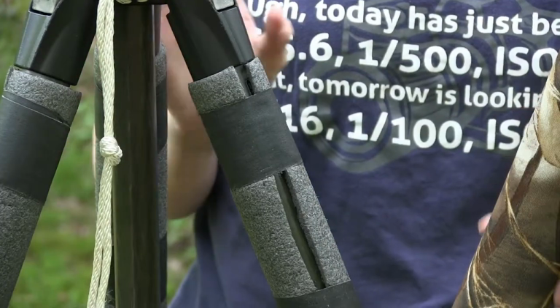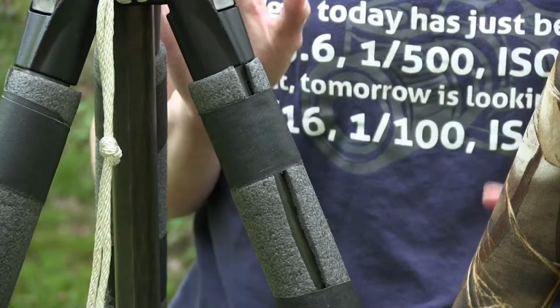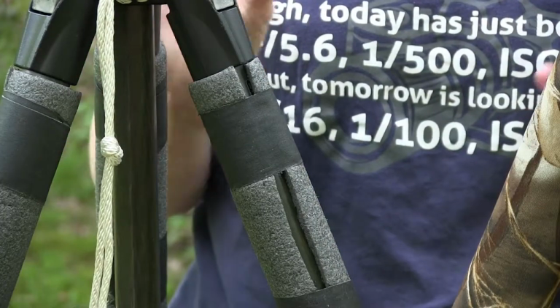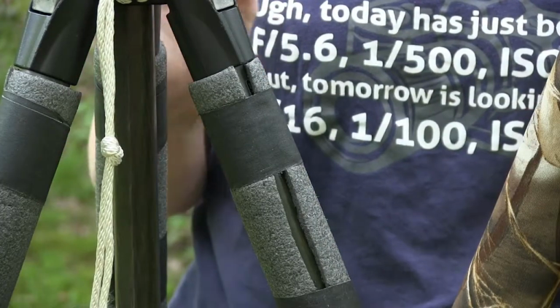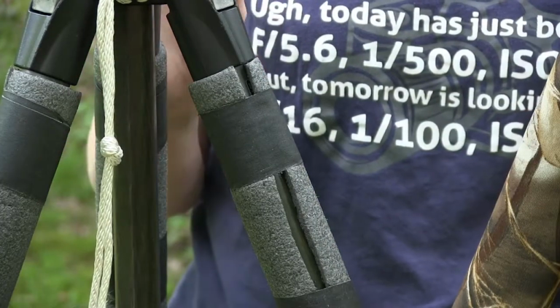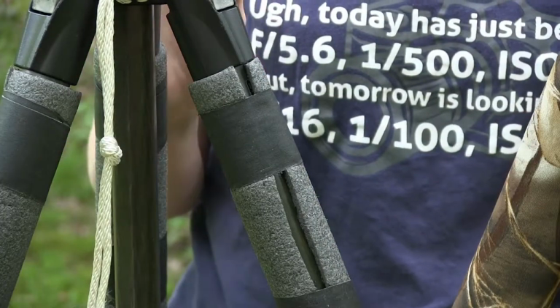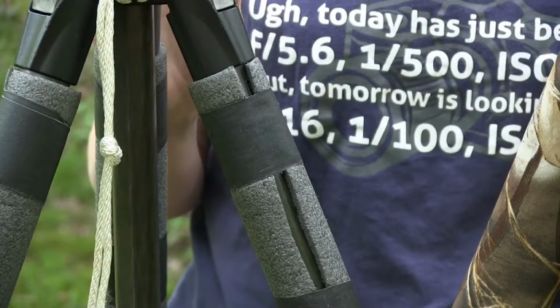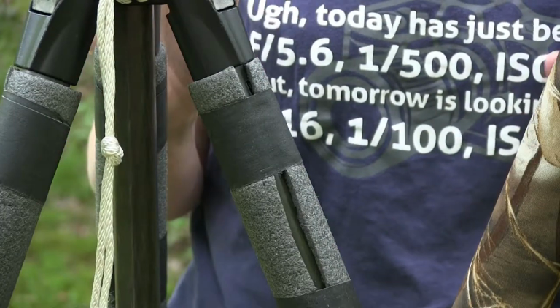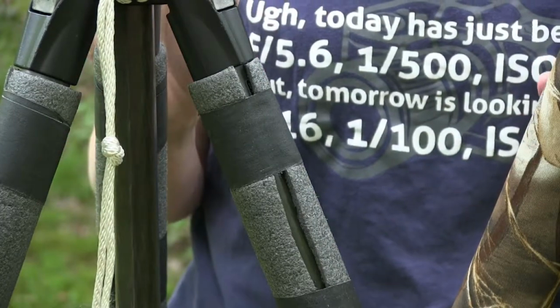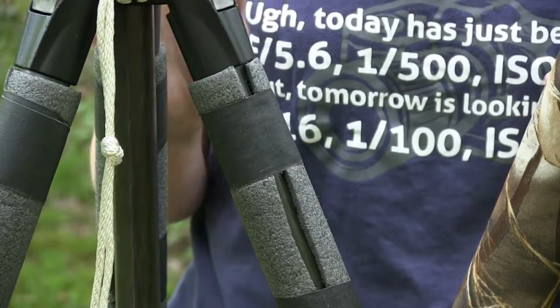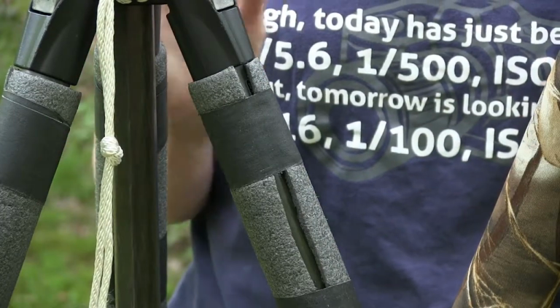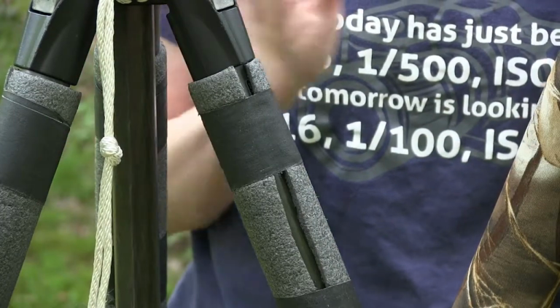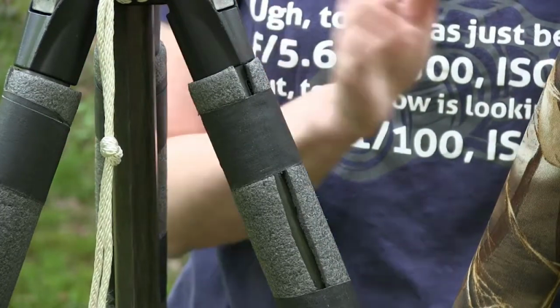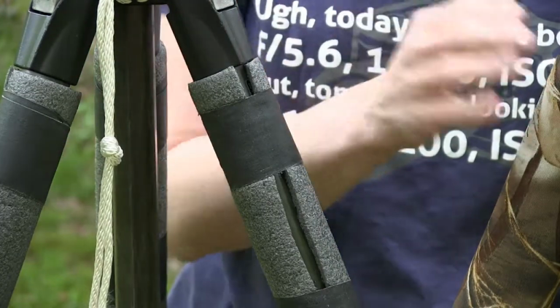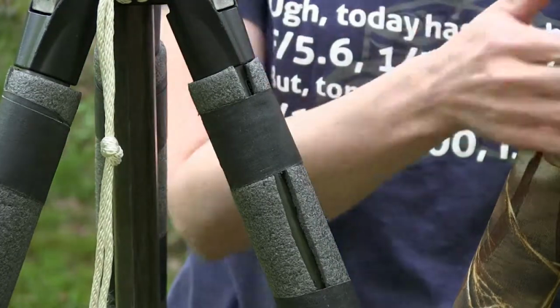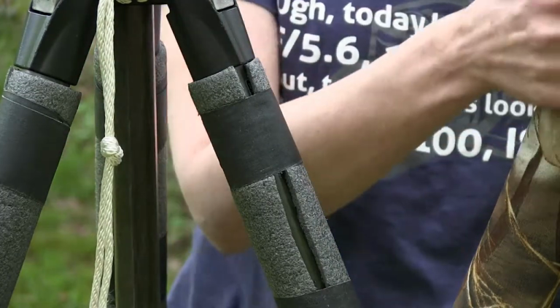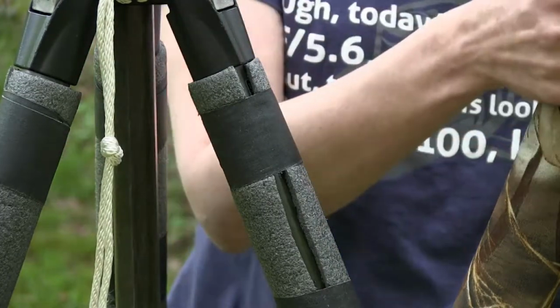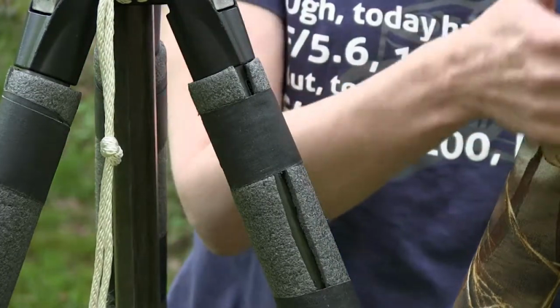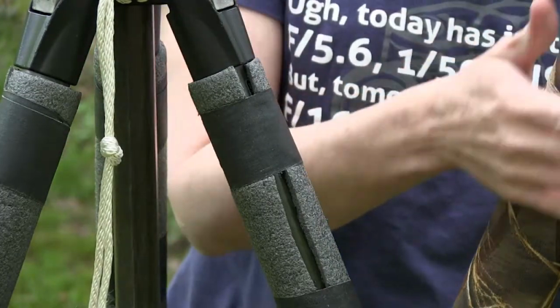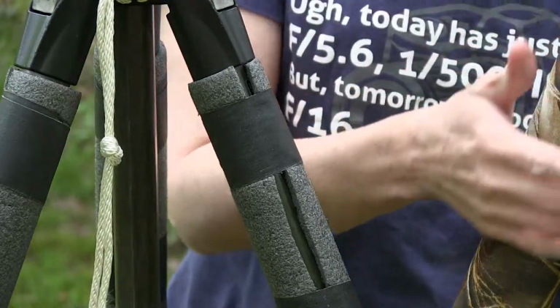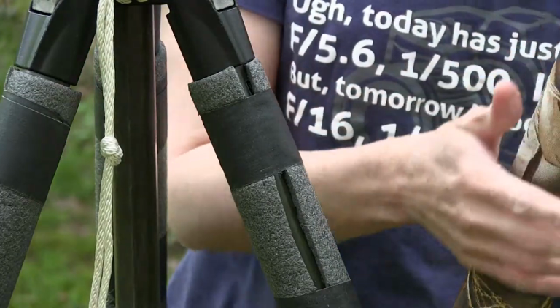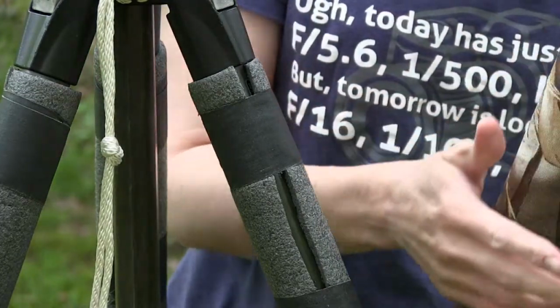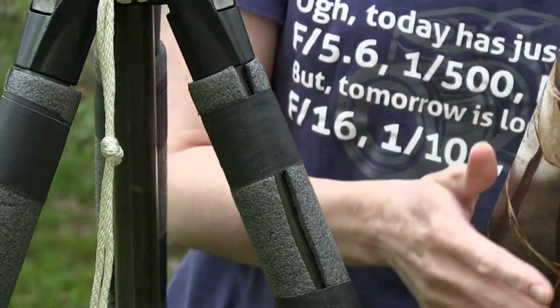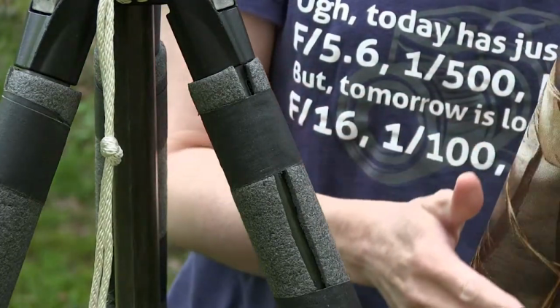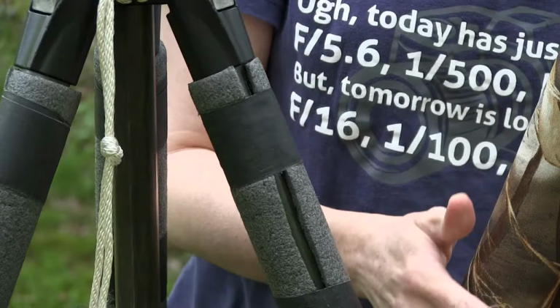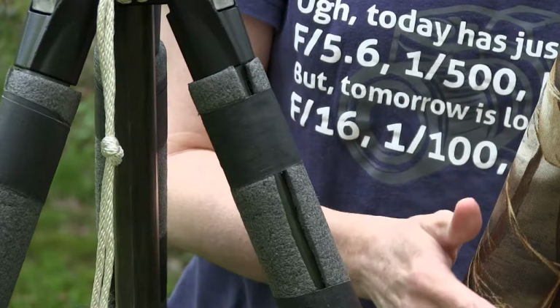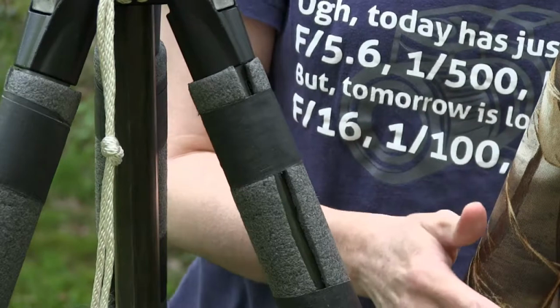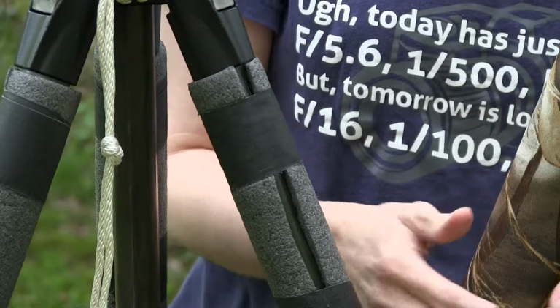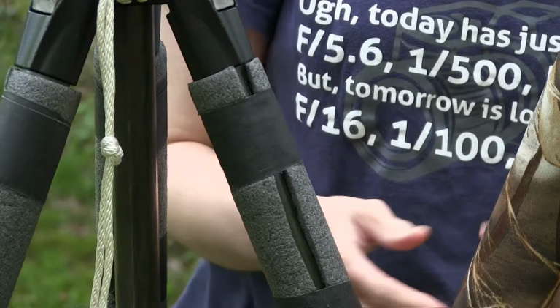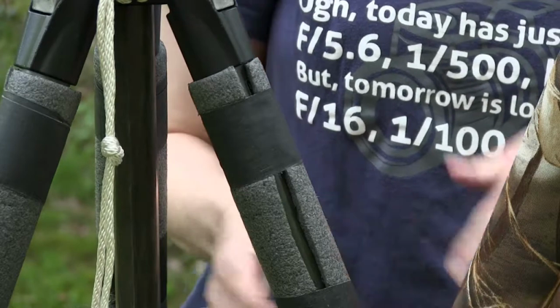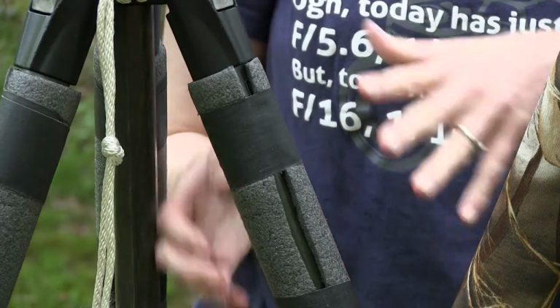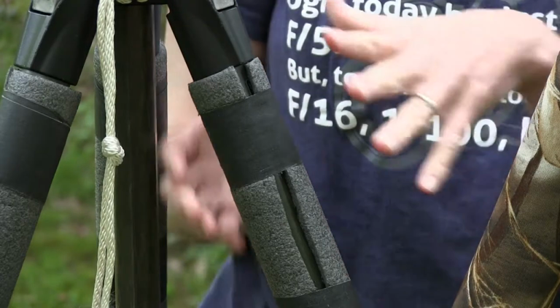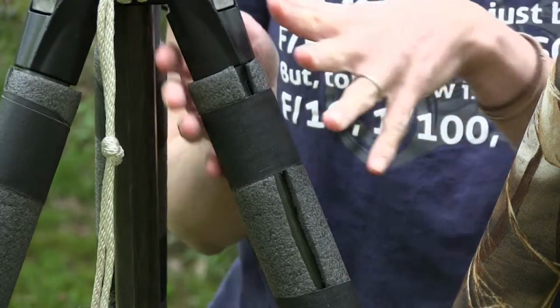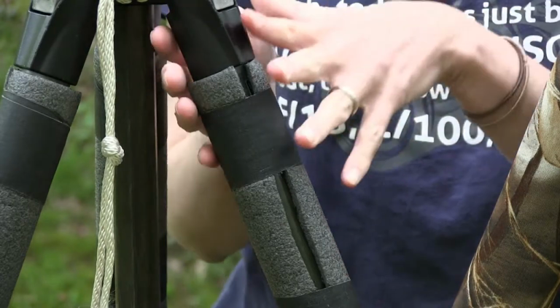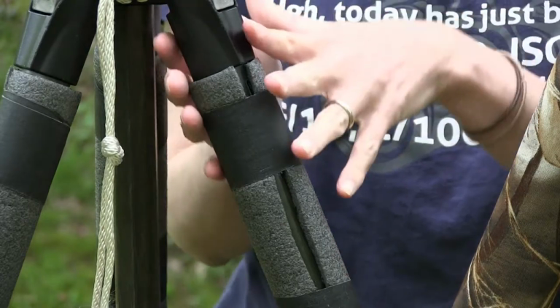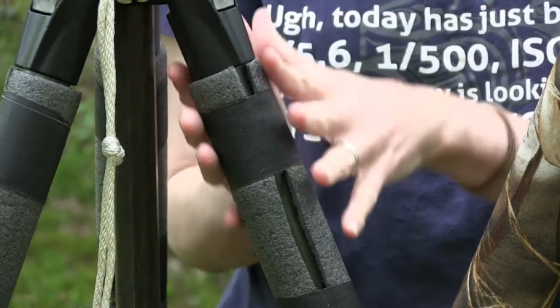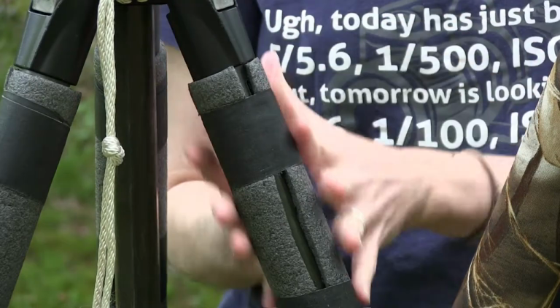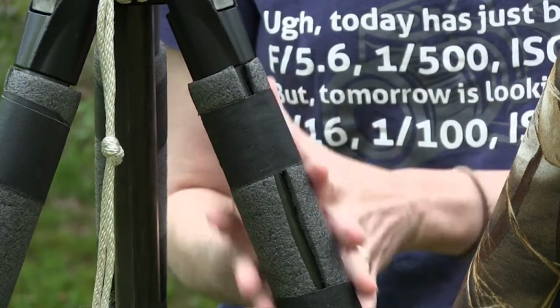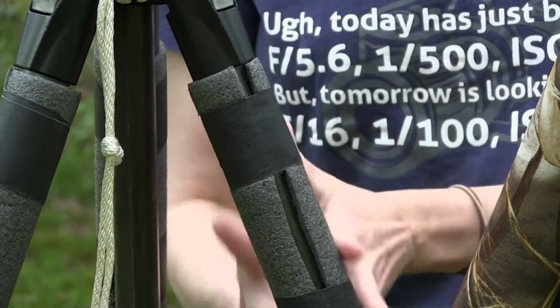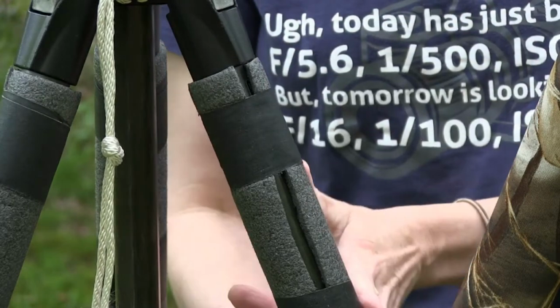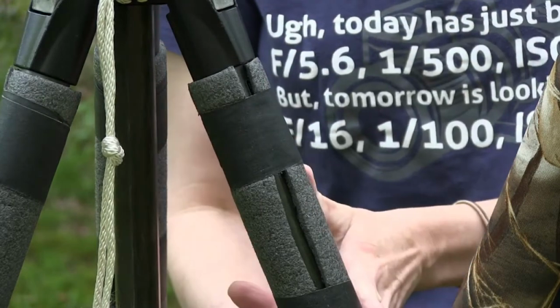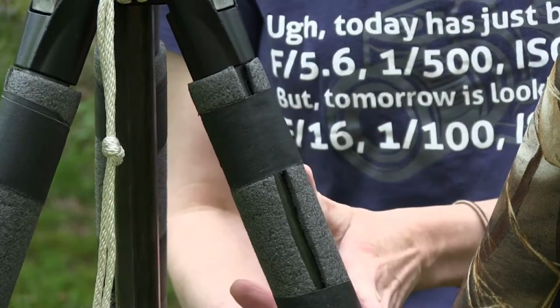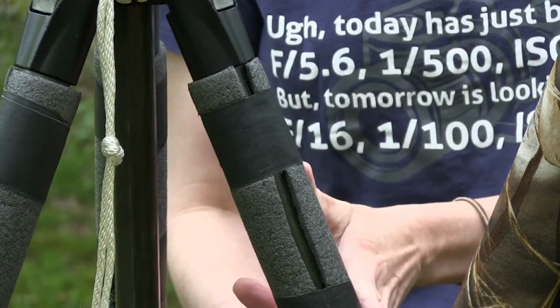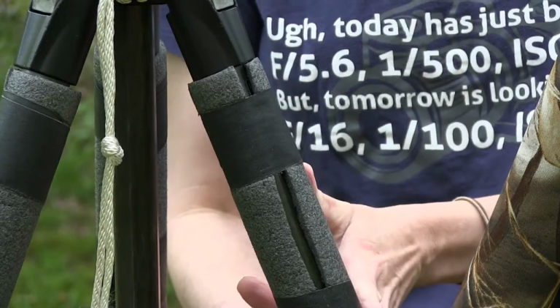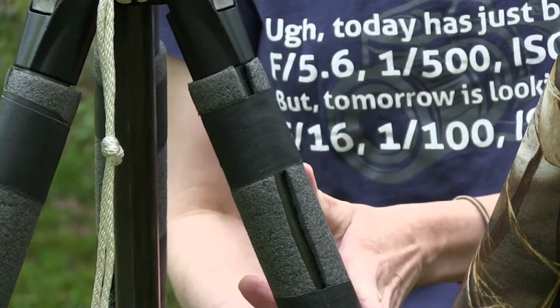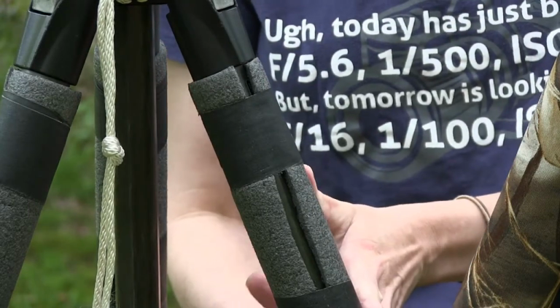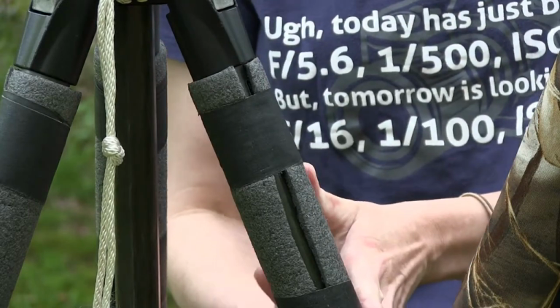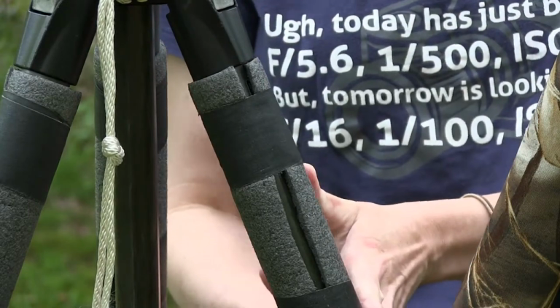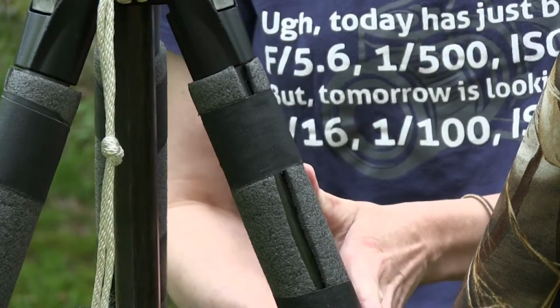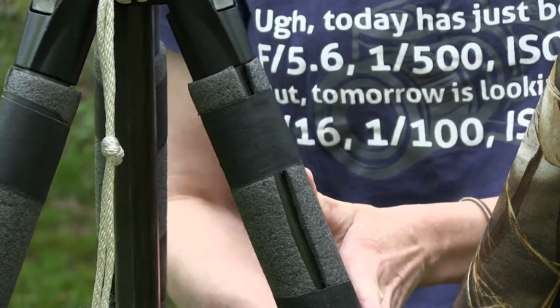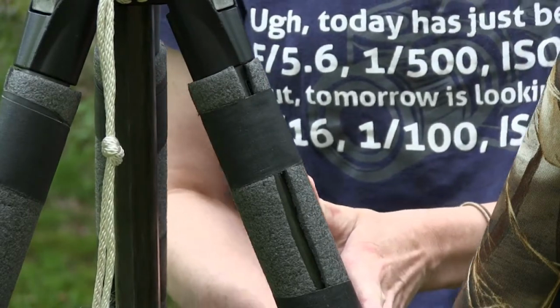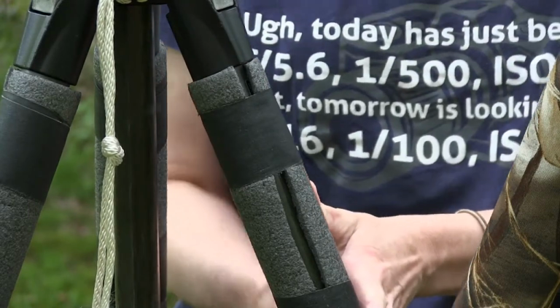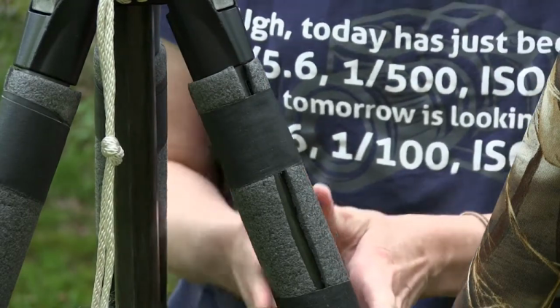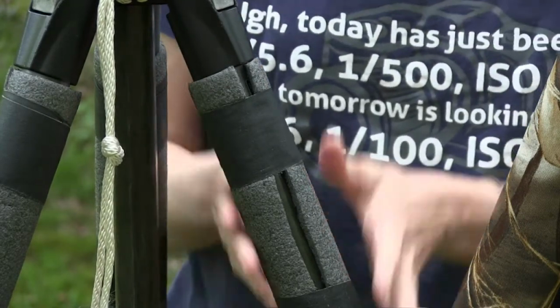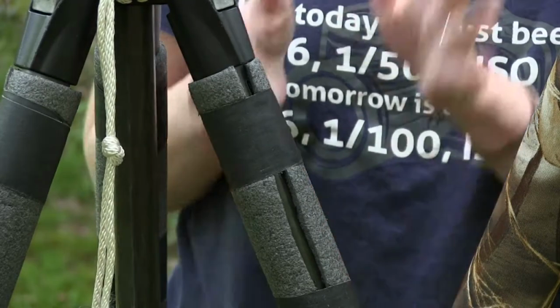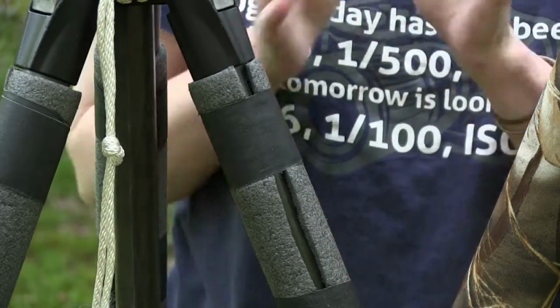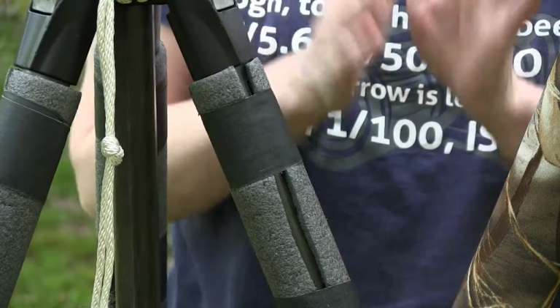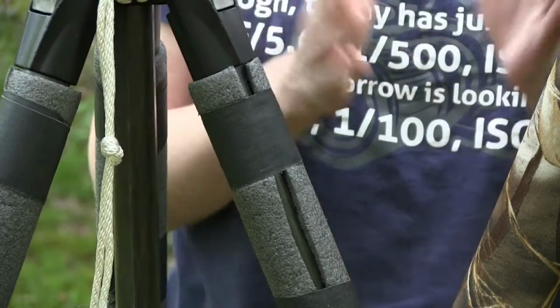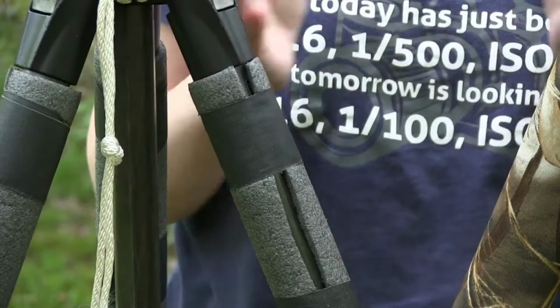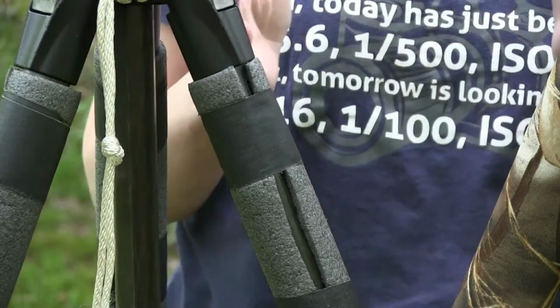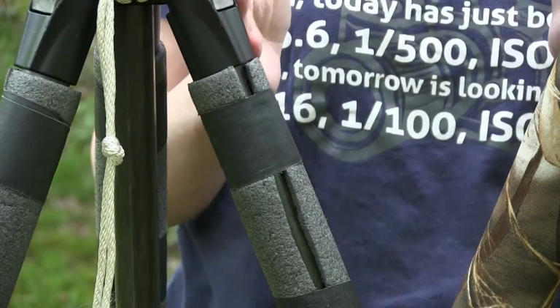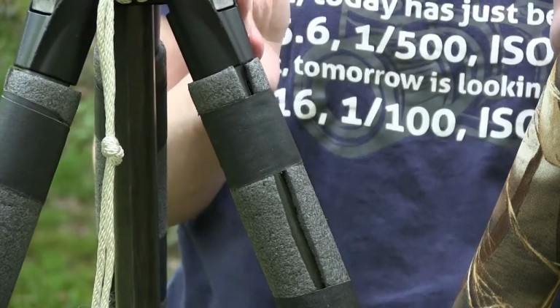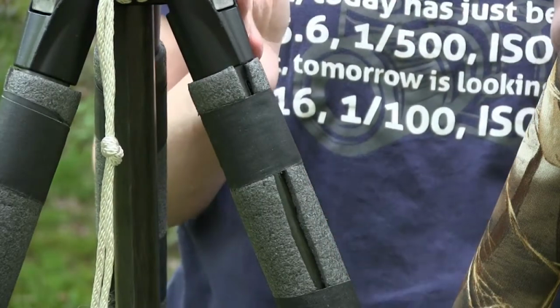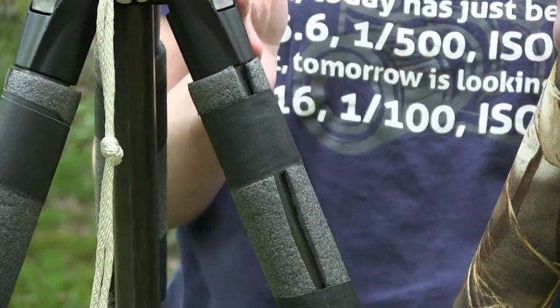To give you an idea of price: the official cover is about $50, and the DIY PVC version is about $3. Big price difference — it's all up to what you want to do.